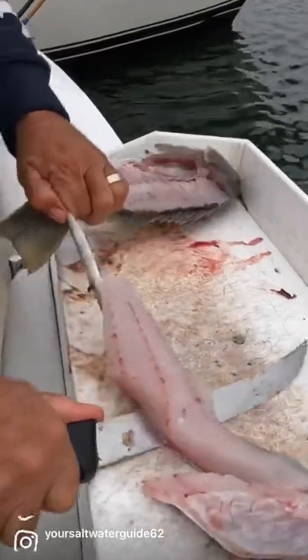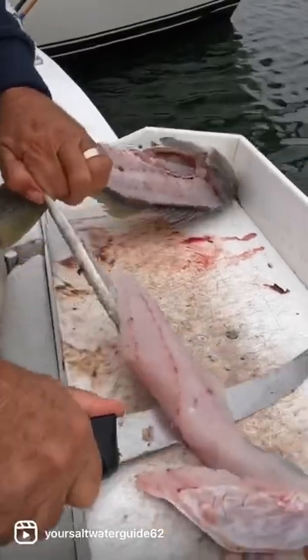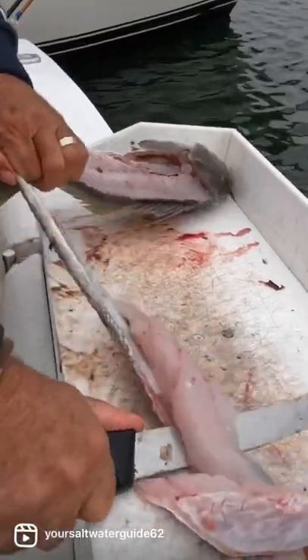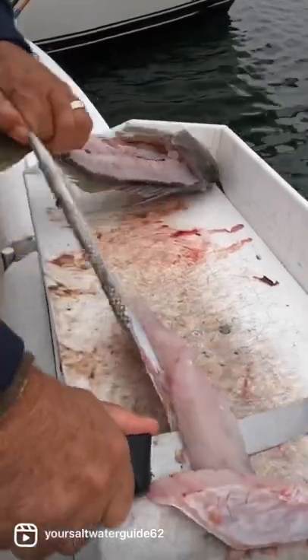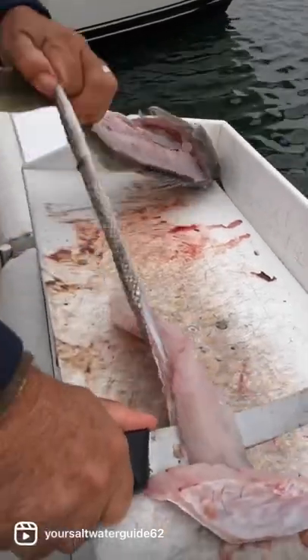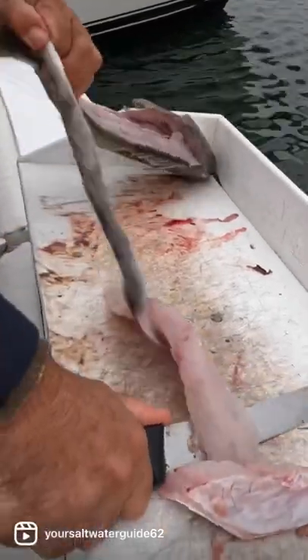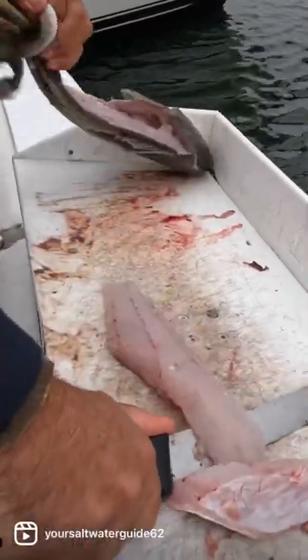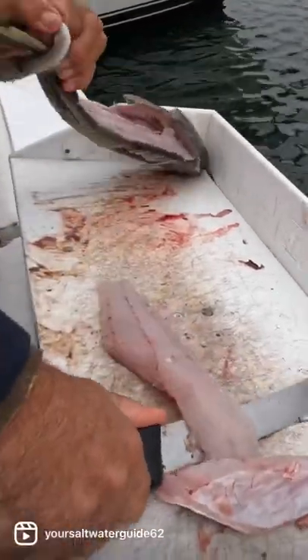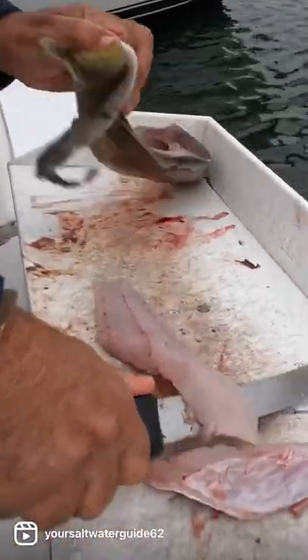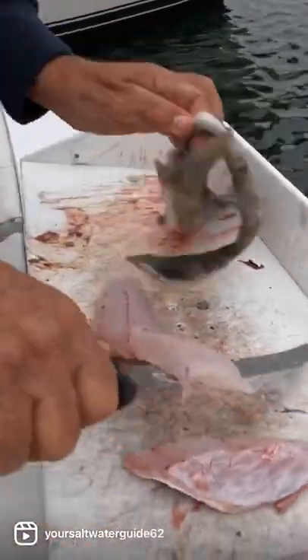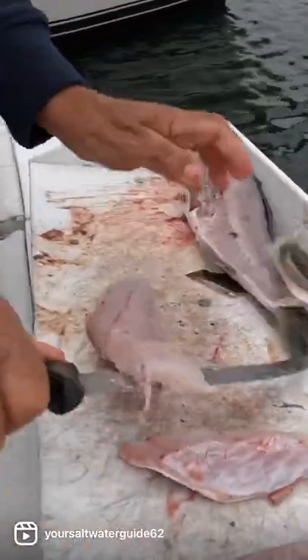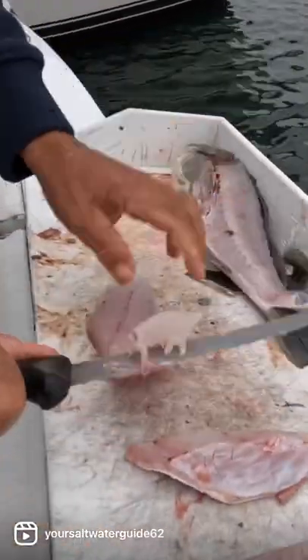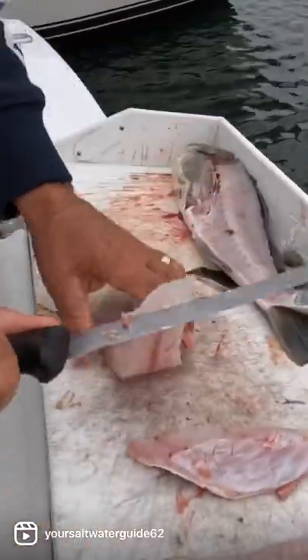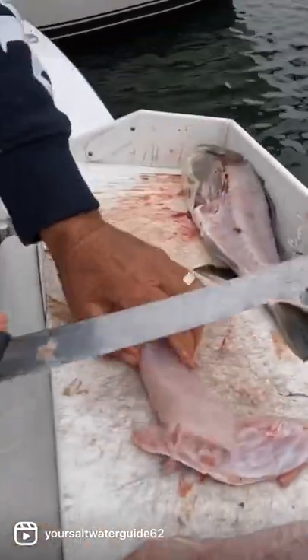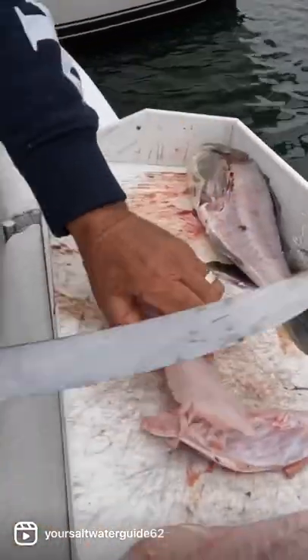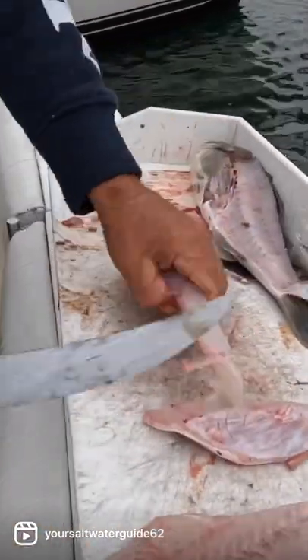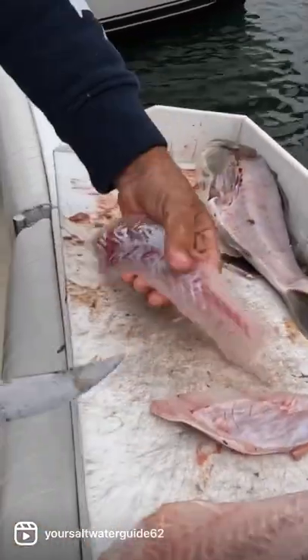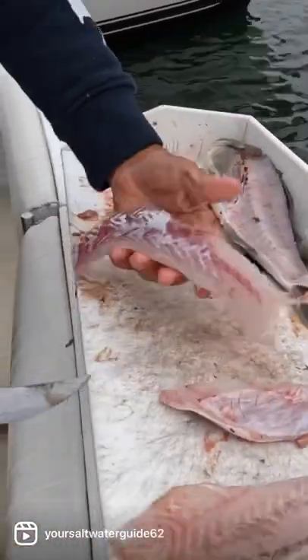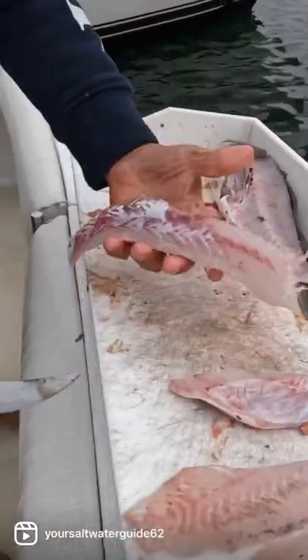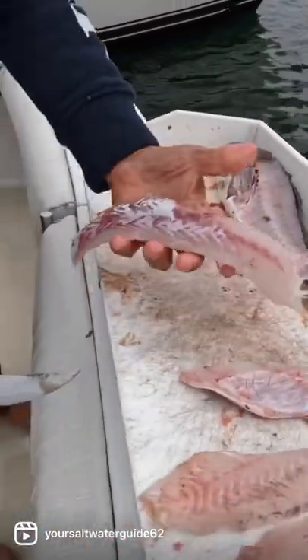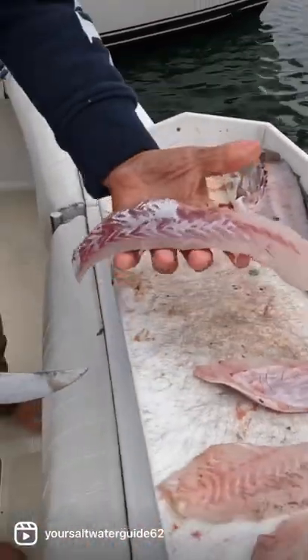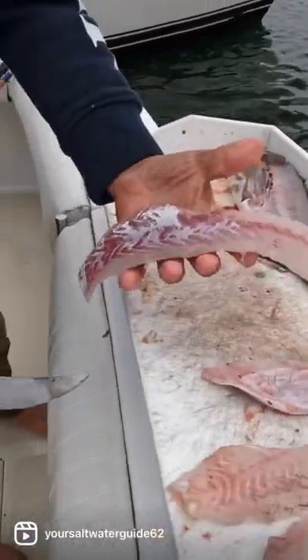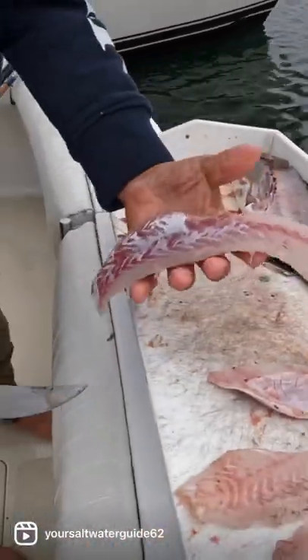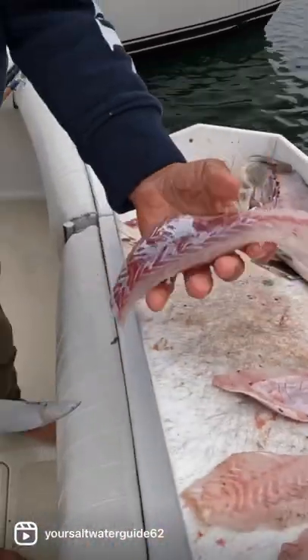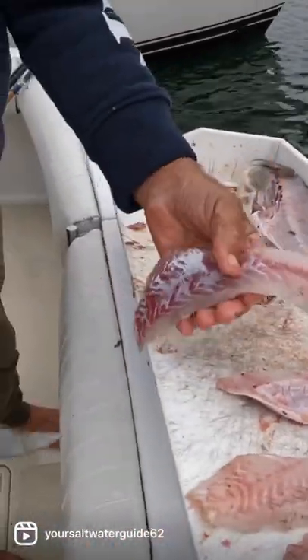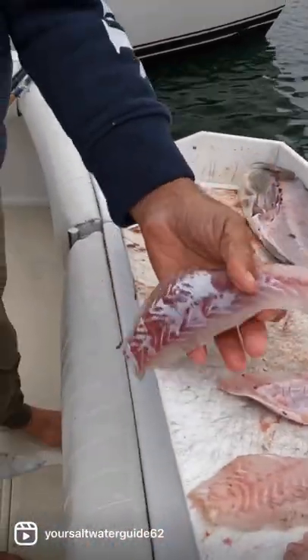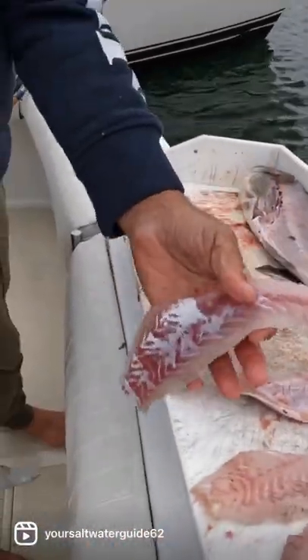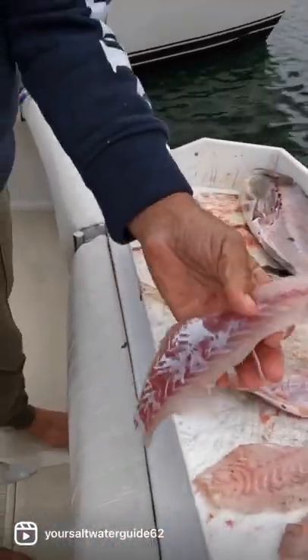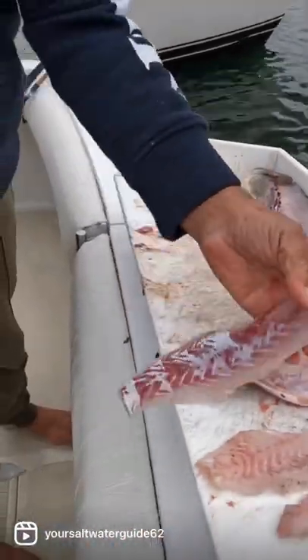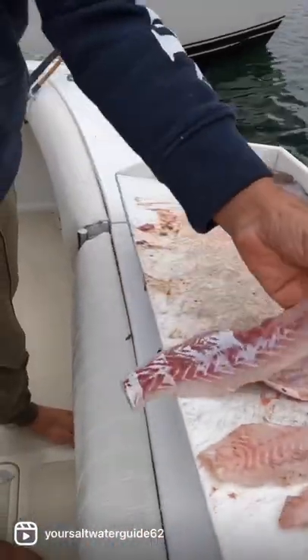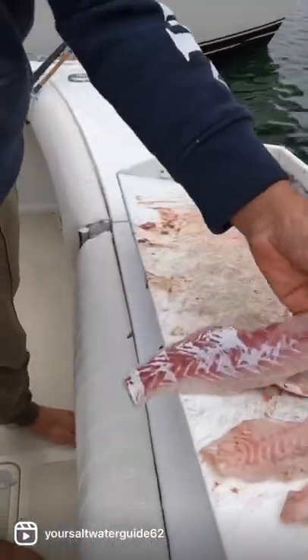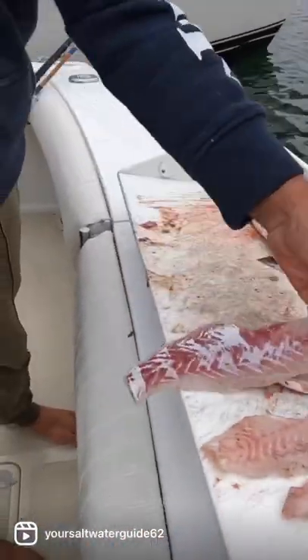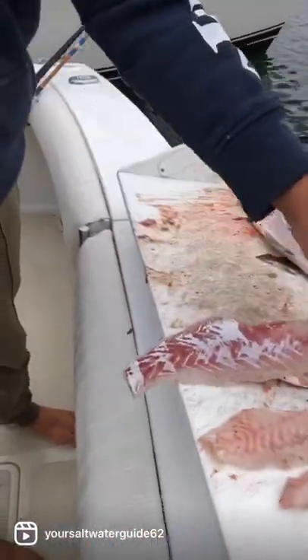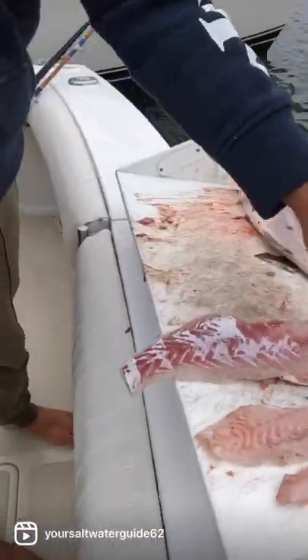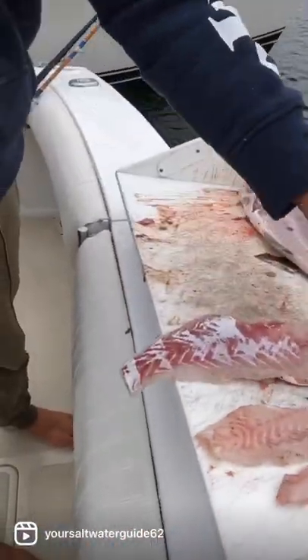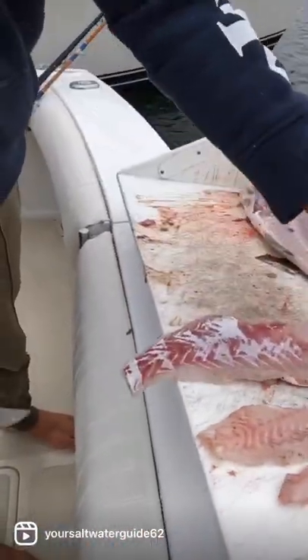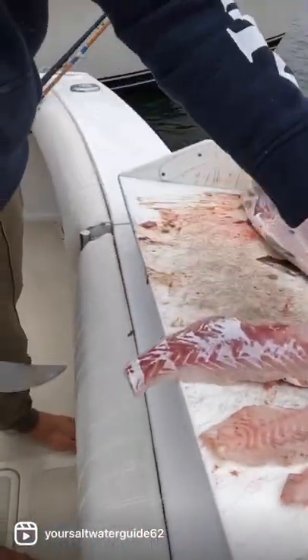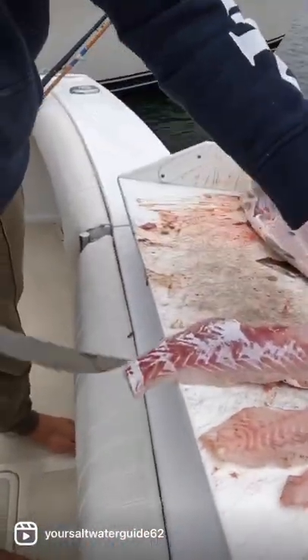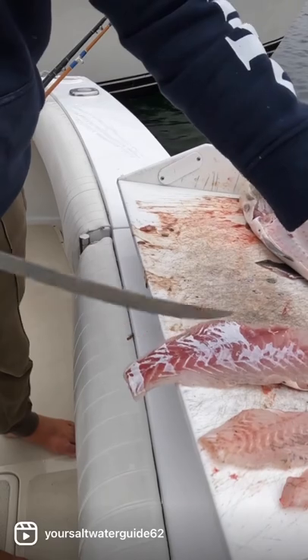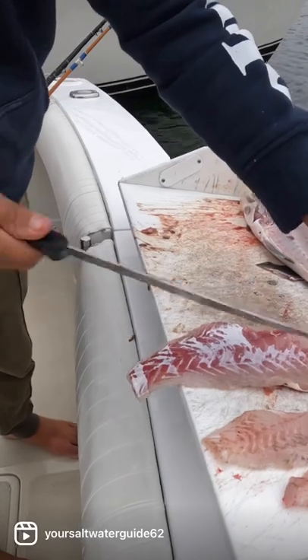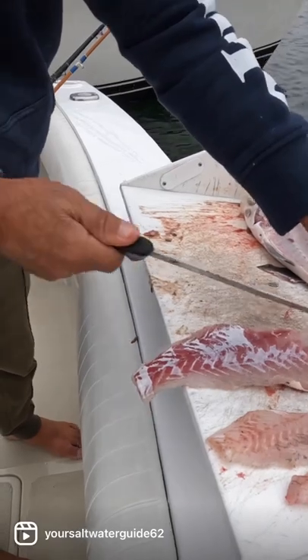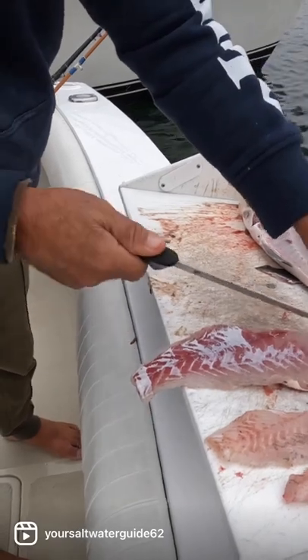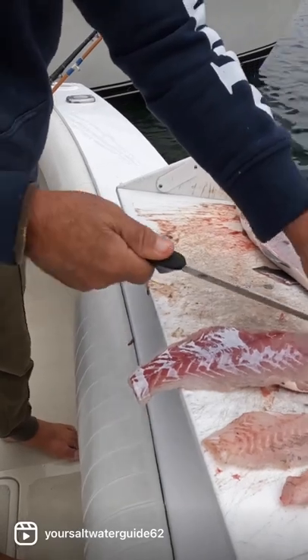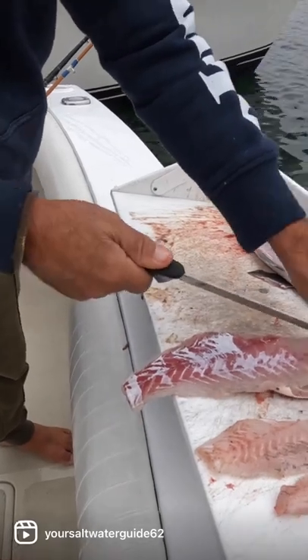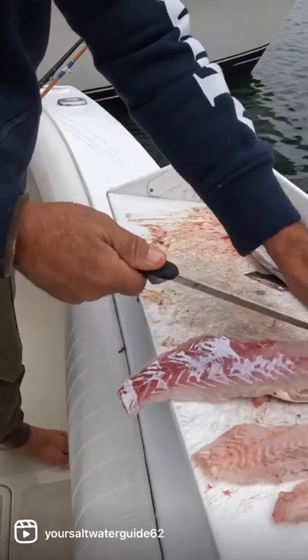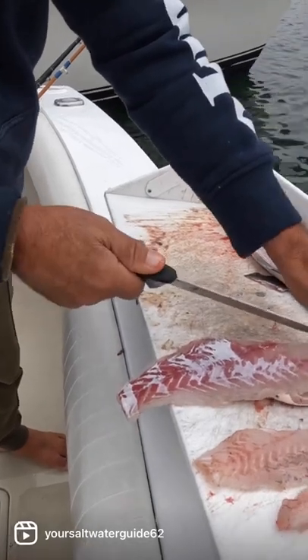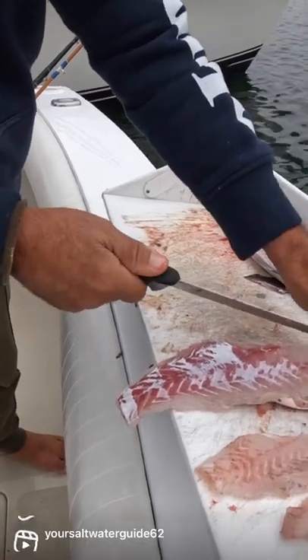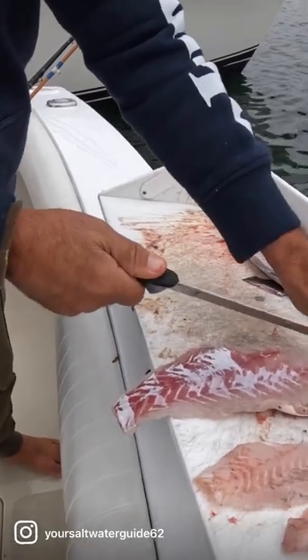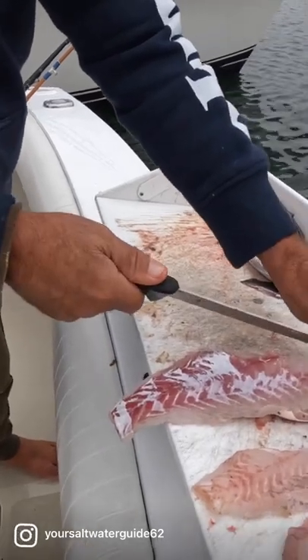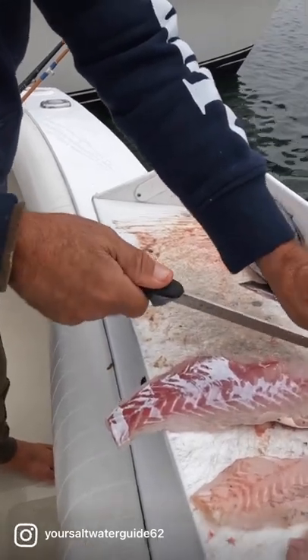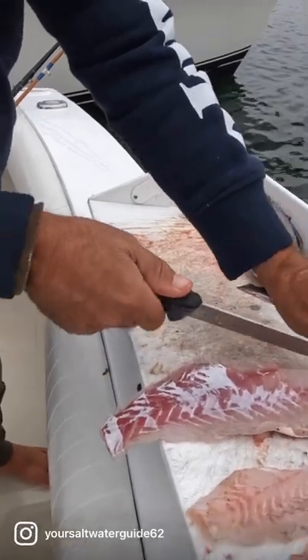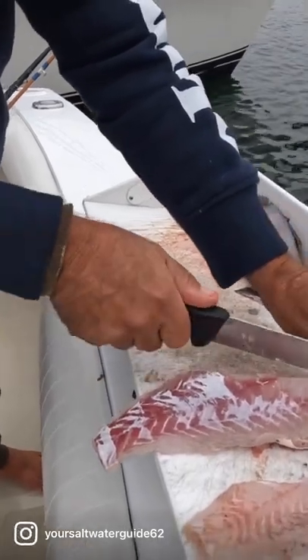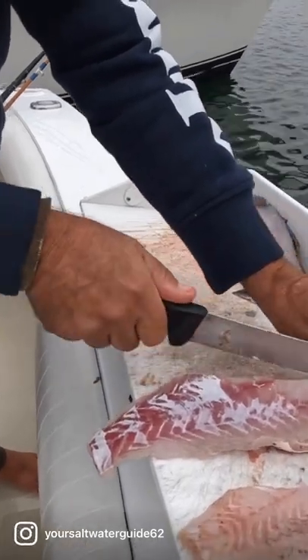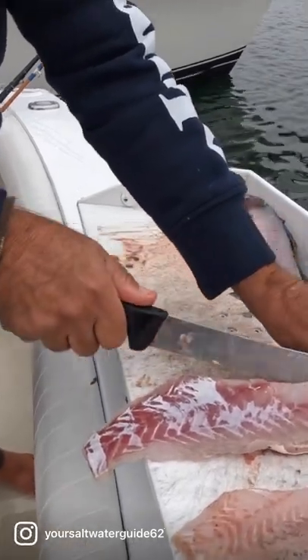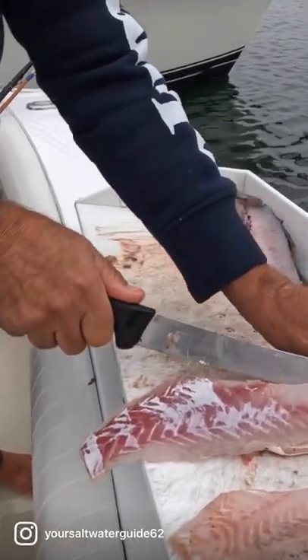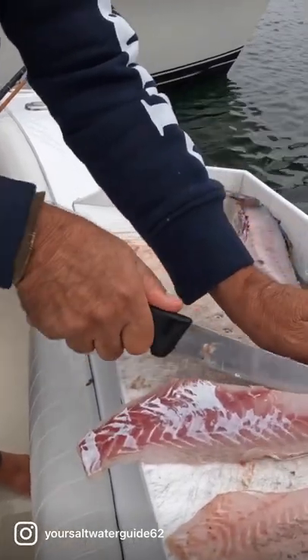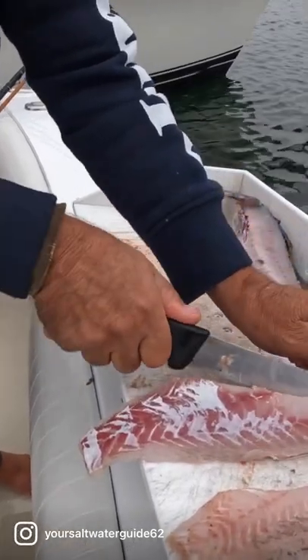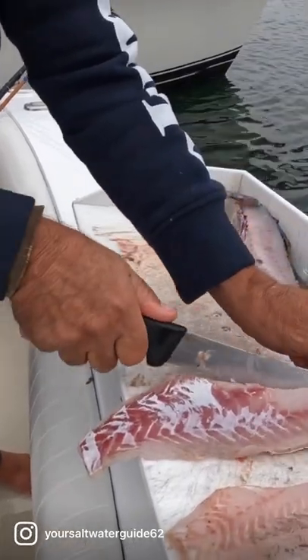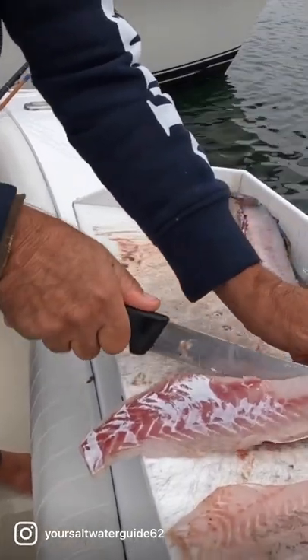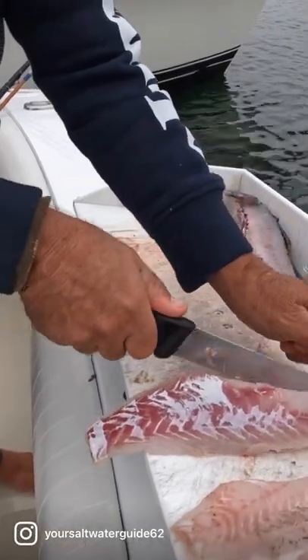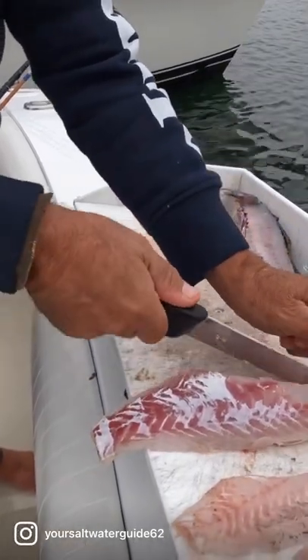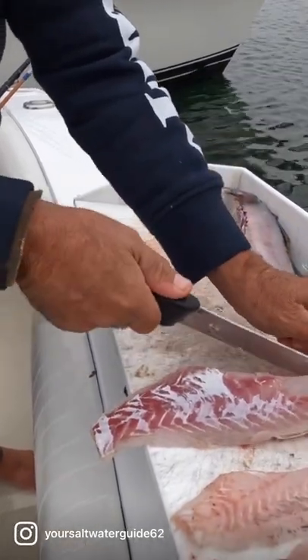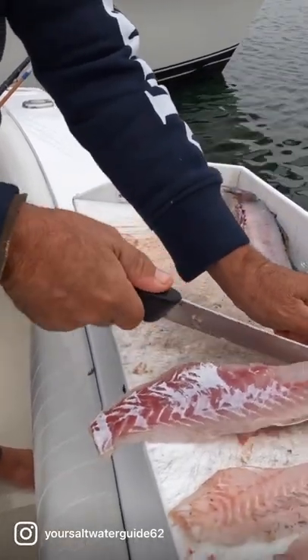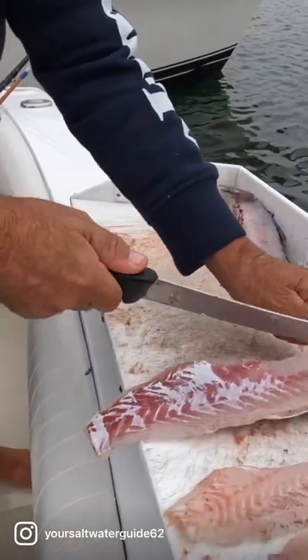Look at it — it's just like filleting a calico. Same thing, except bigger fillet. Because why? Because it's a bigger fish.